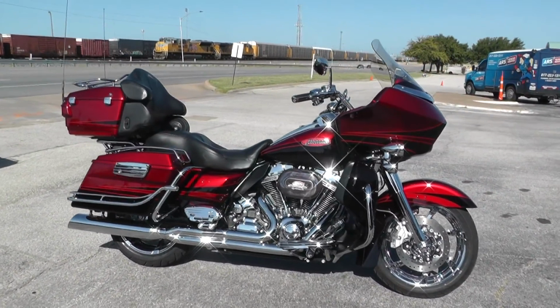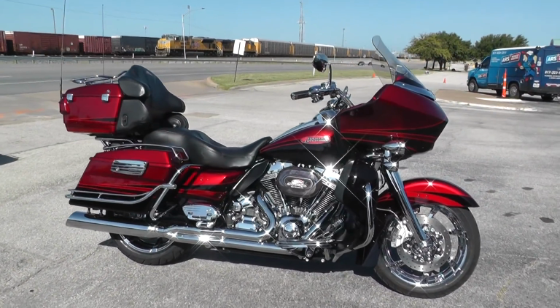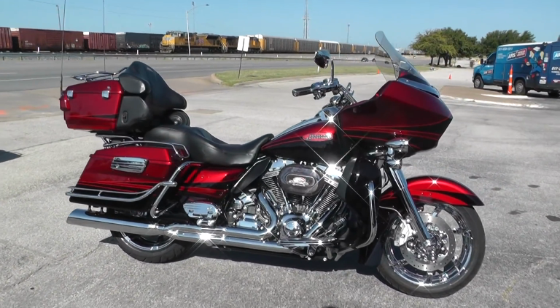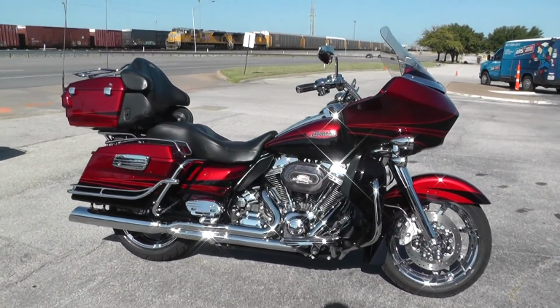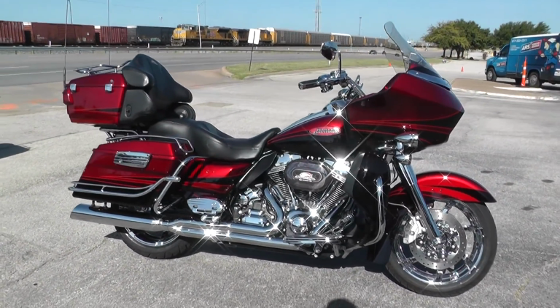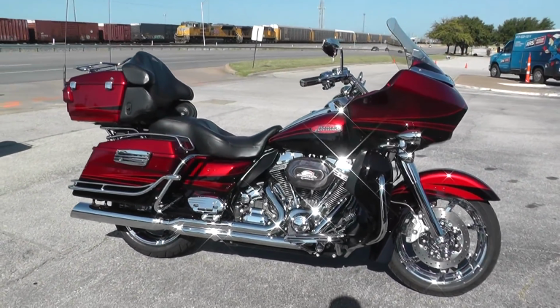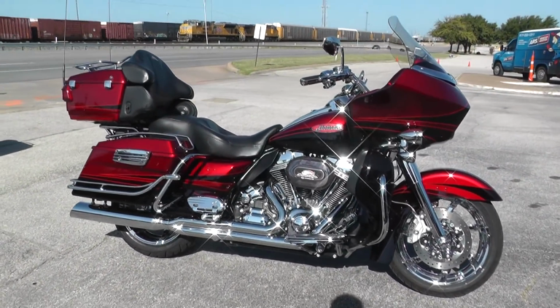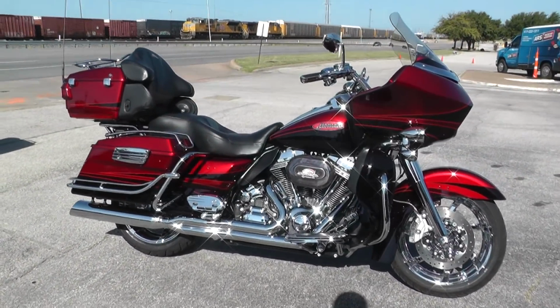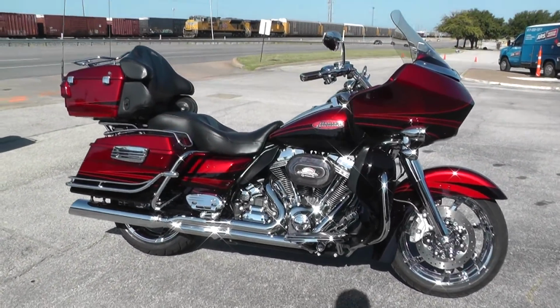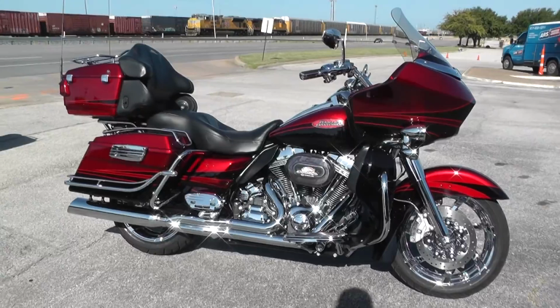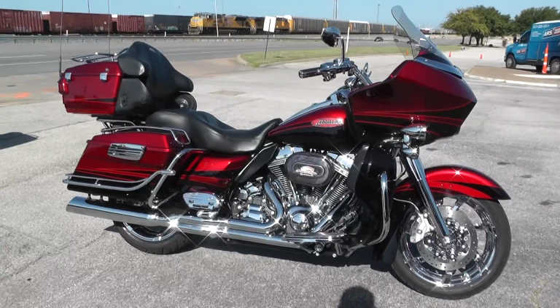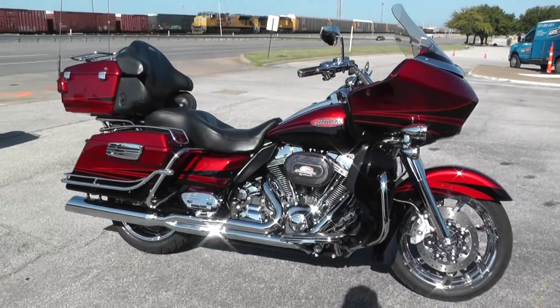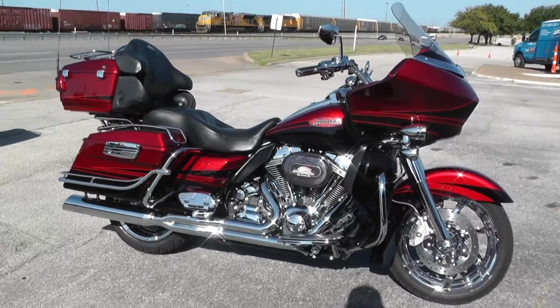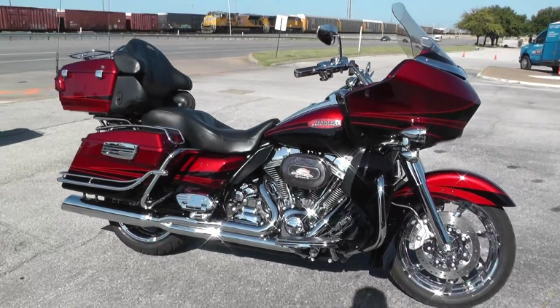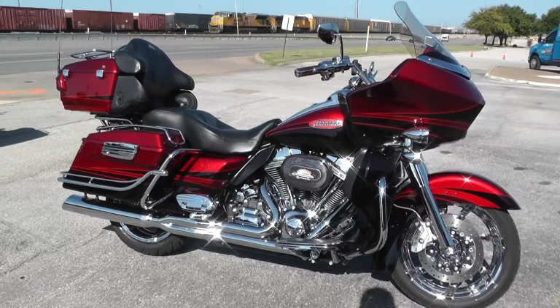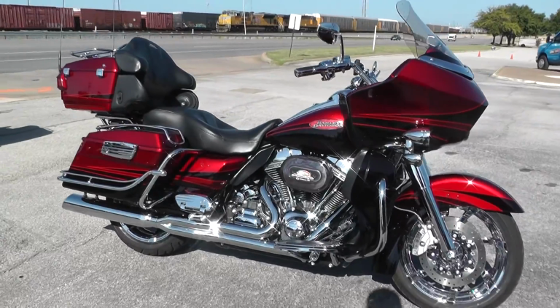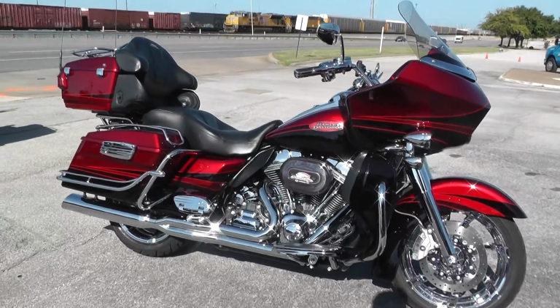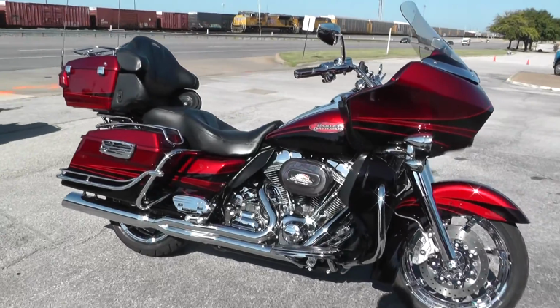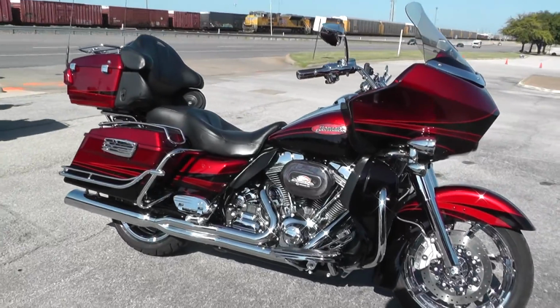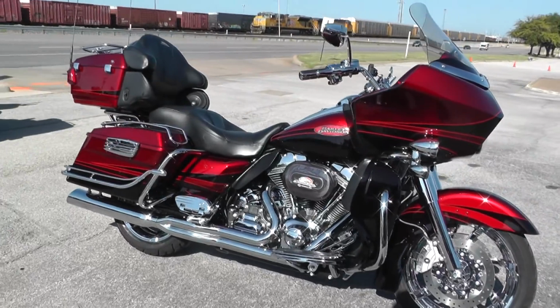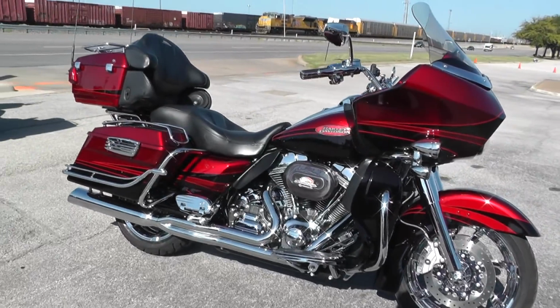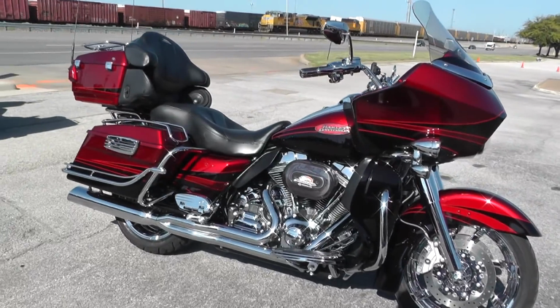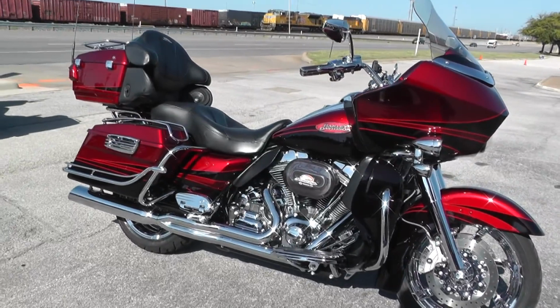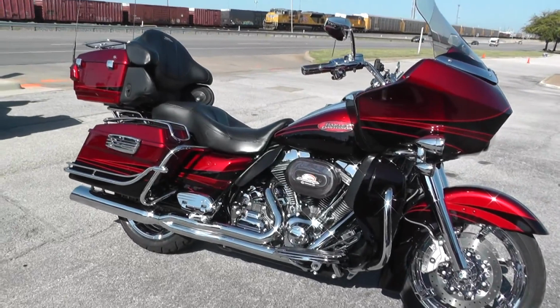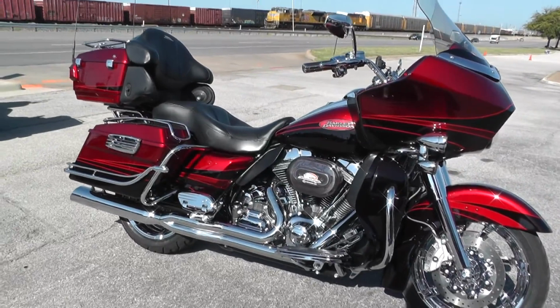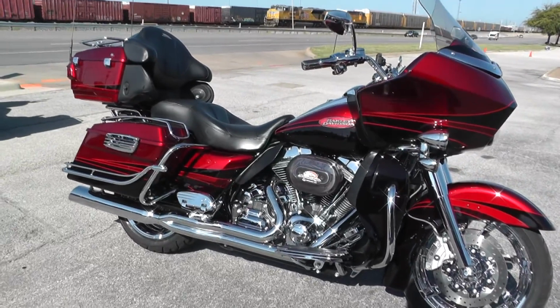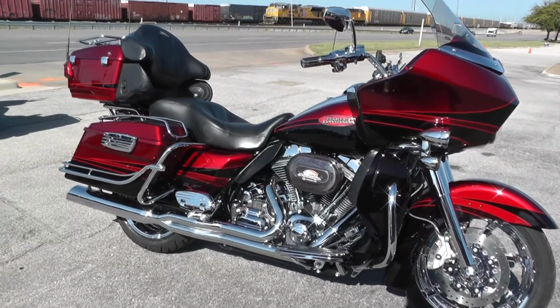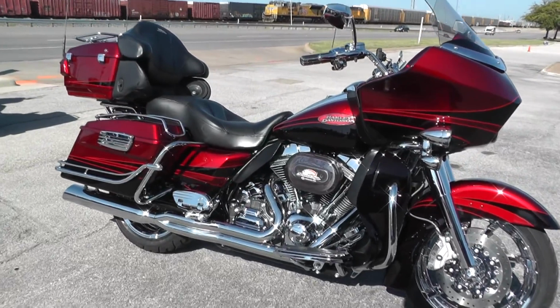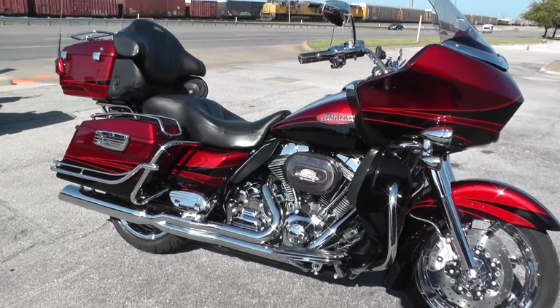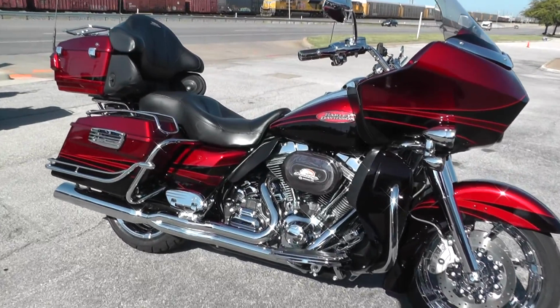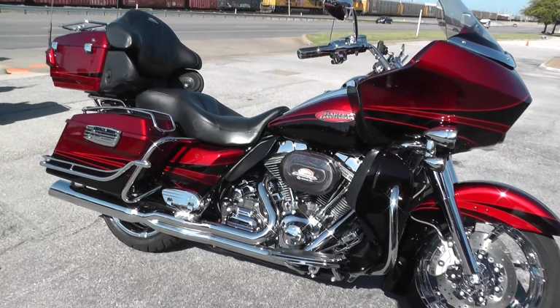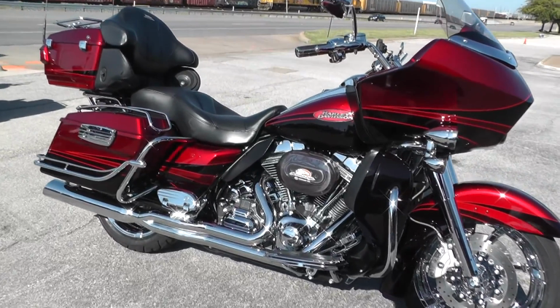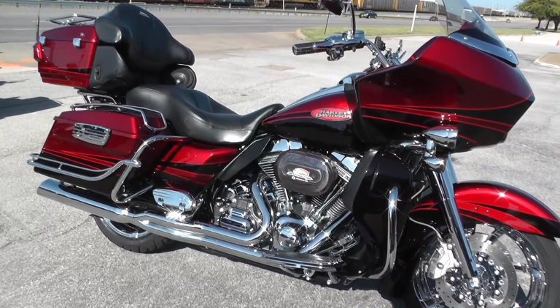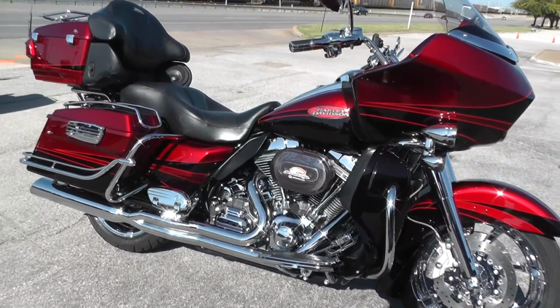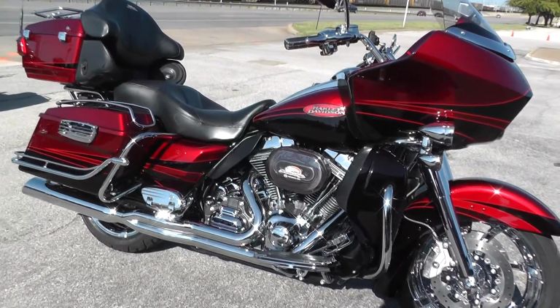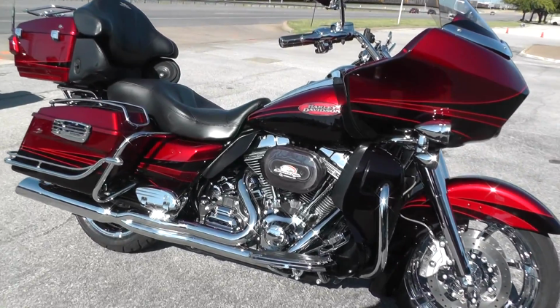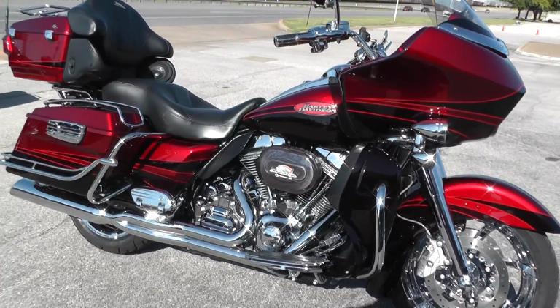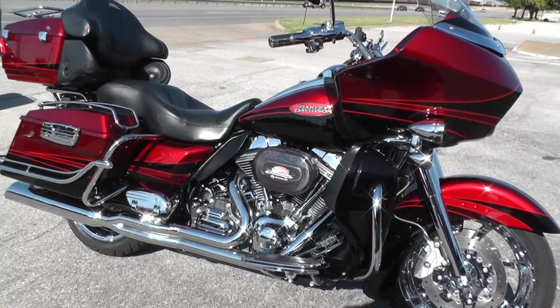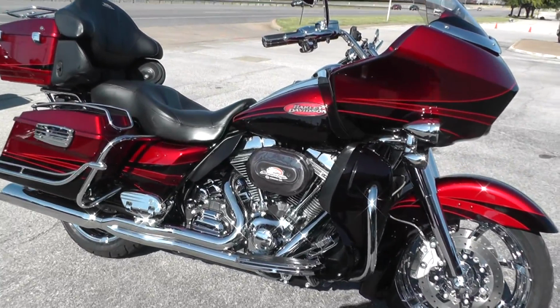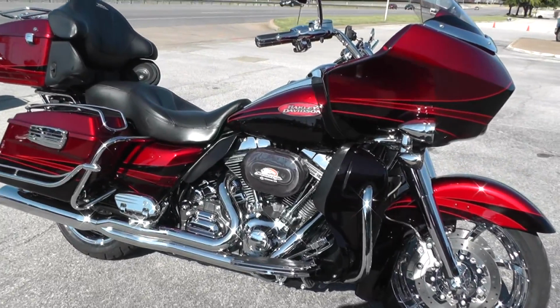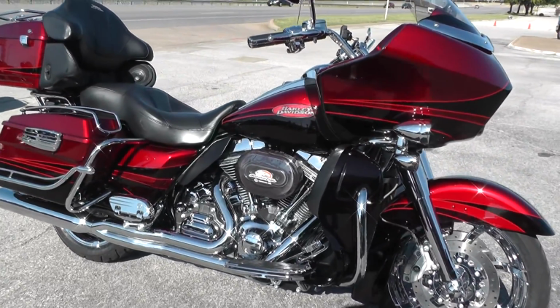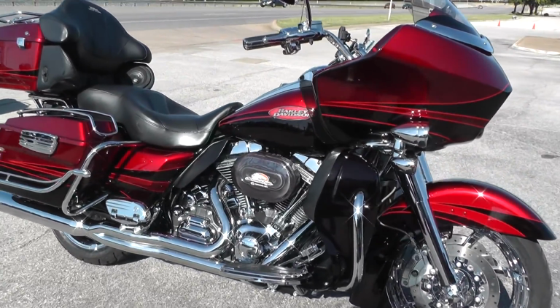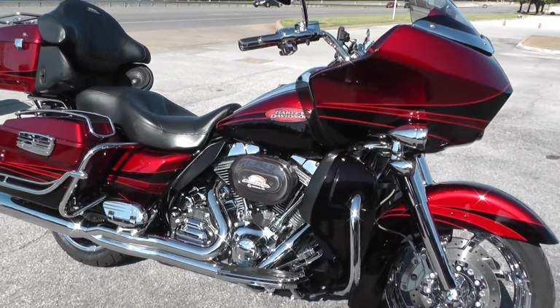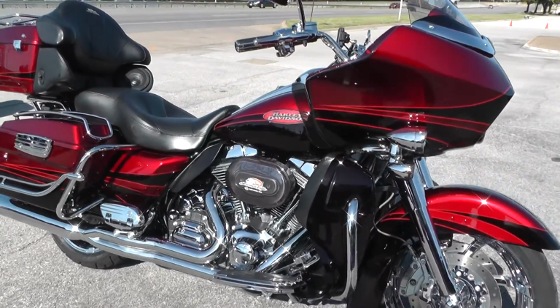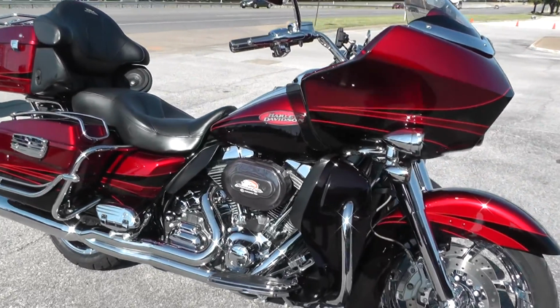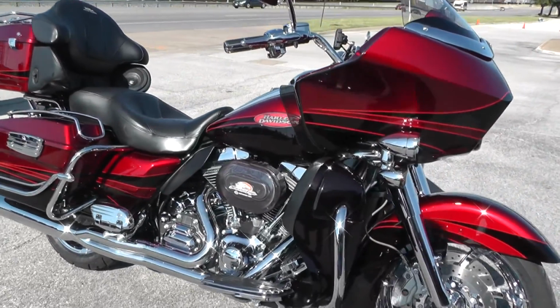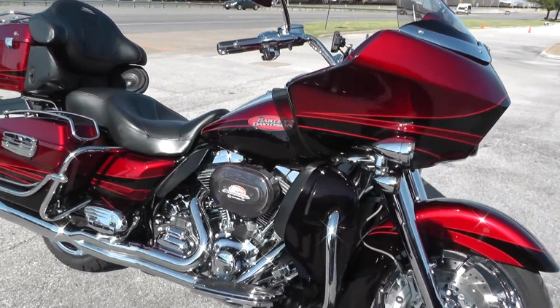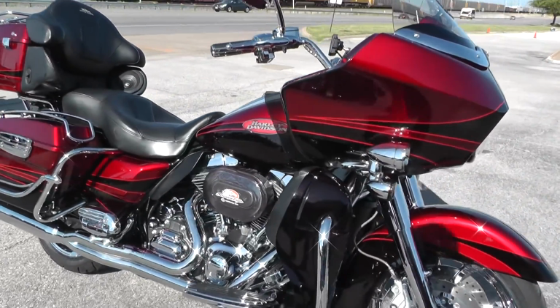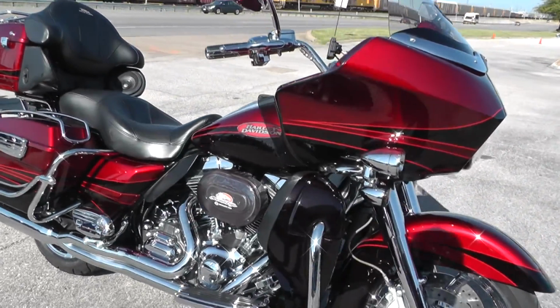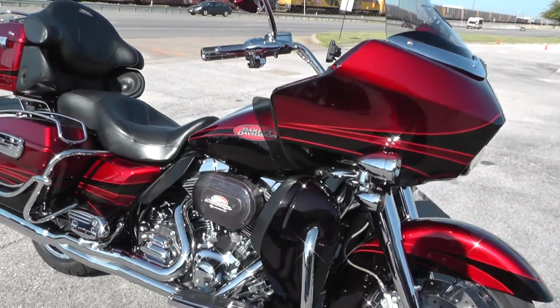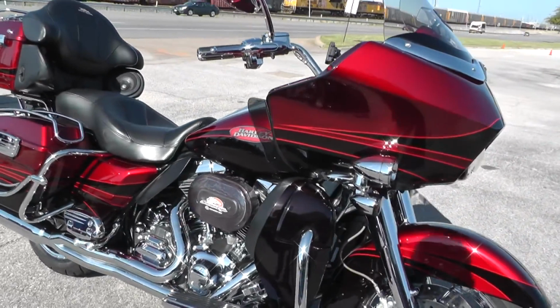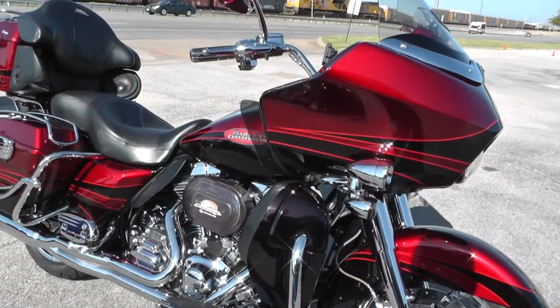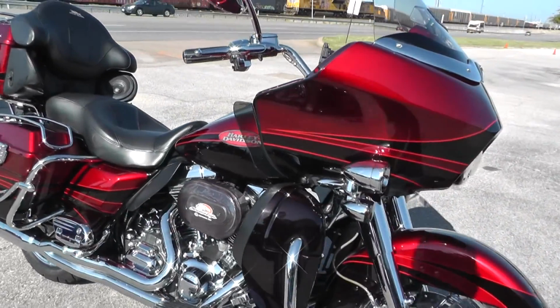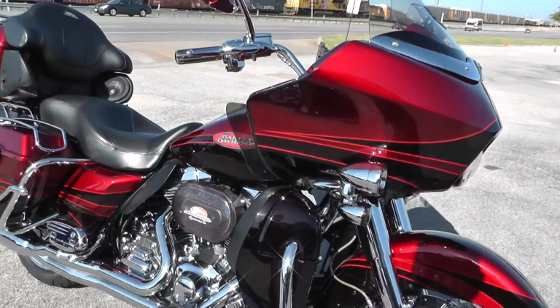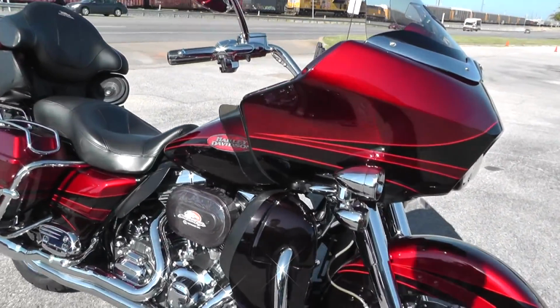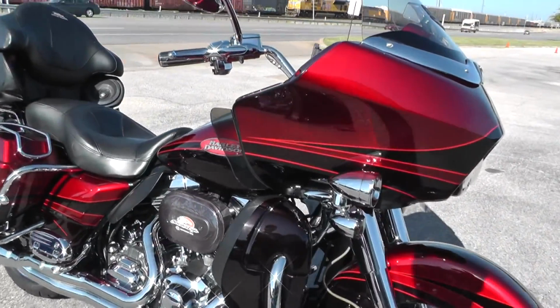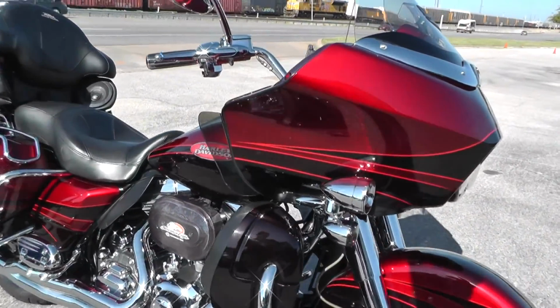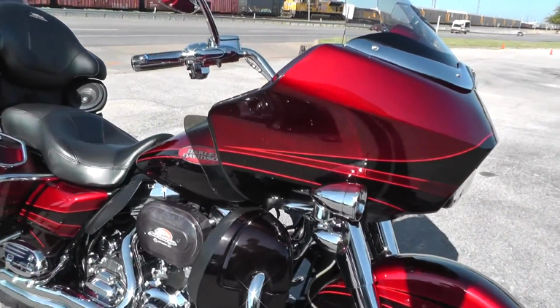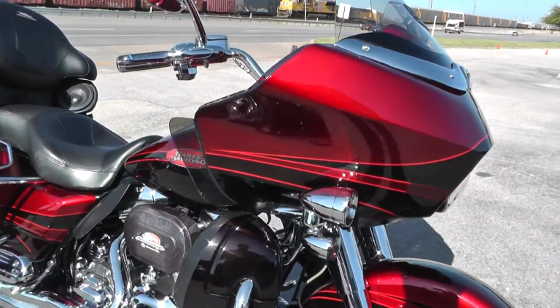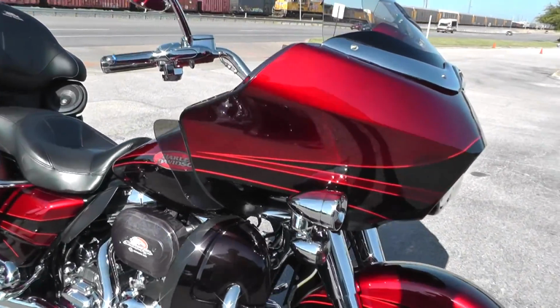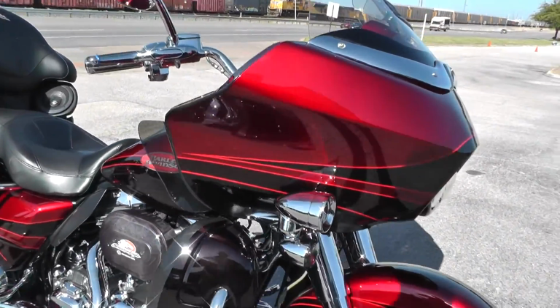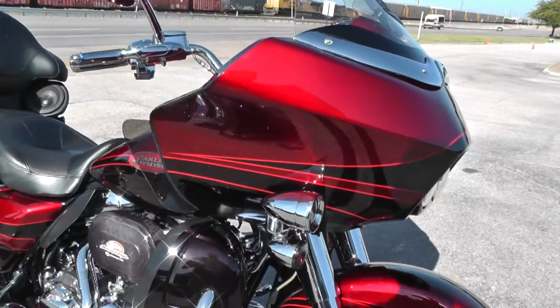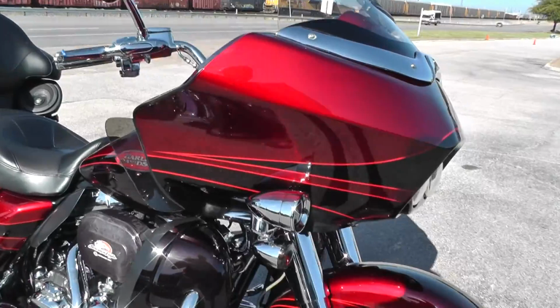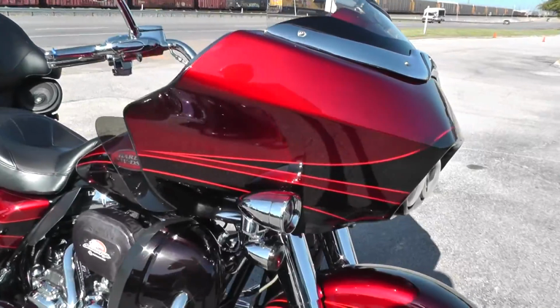This bike has the Screaming Eagle 110 motor and six-speed transmission. The Road Glide is a fixed fairing bike.